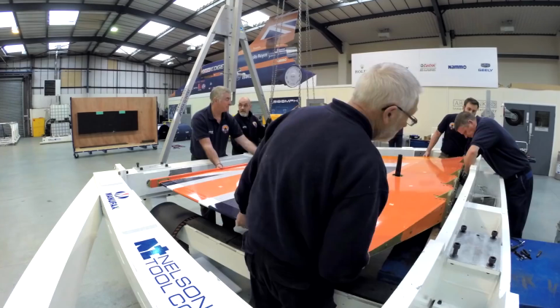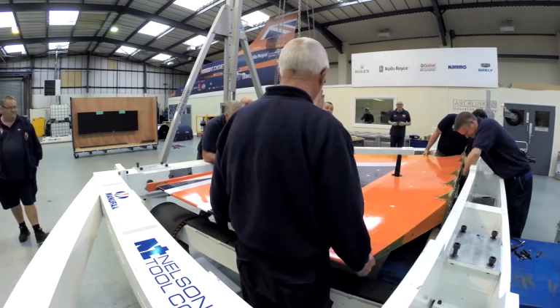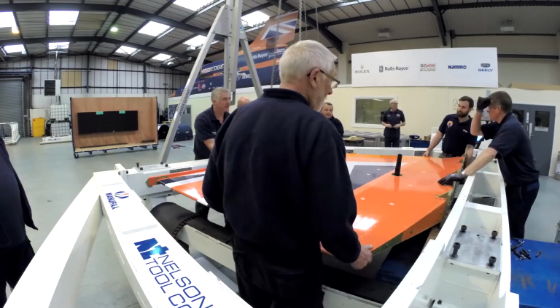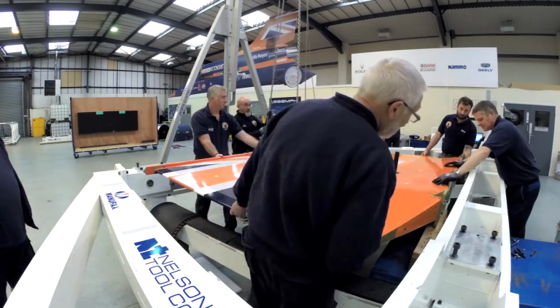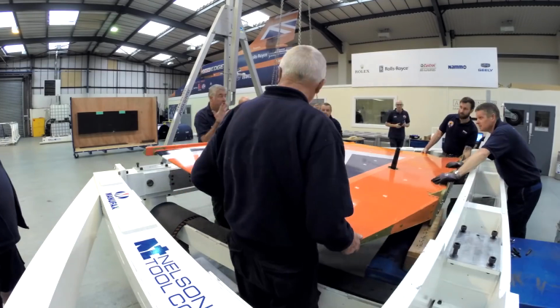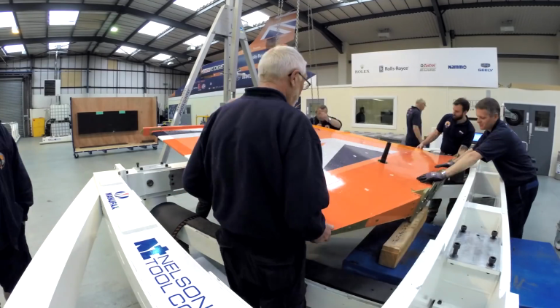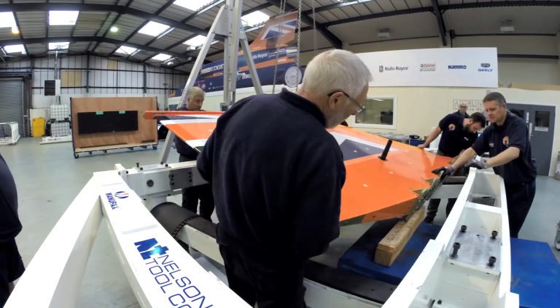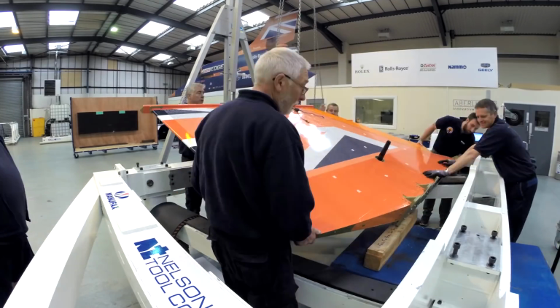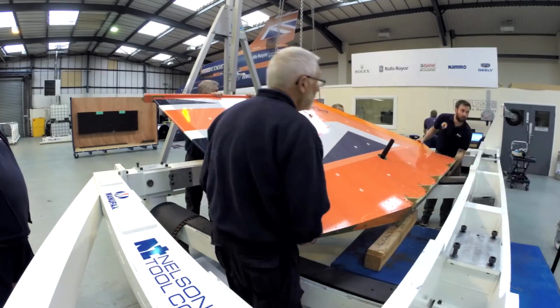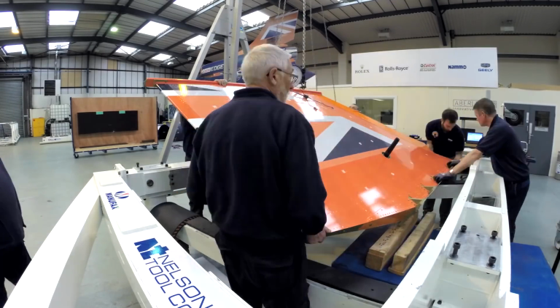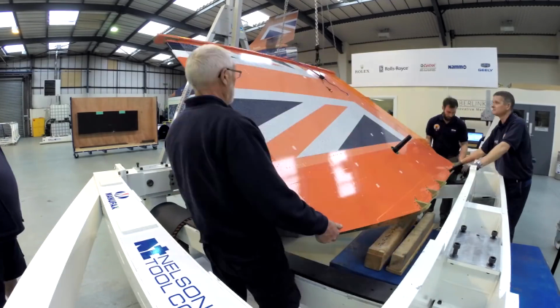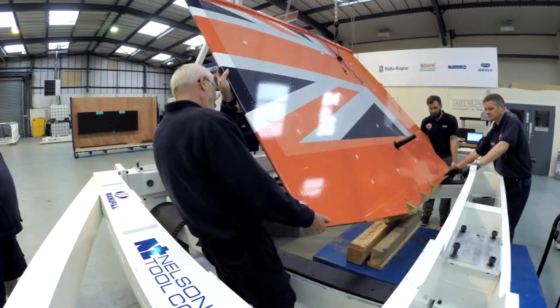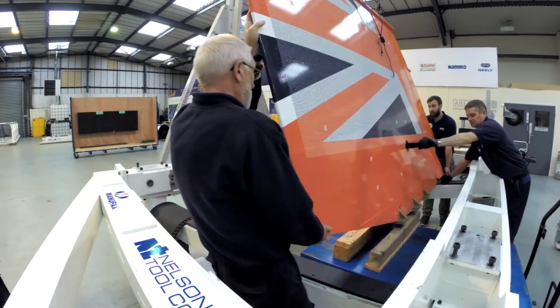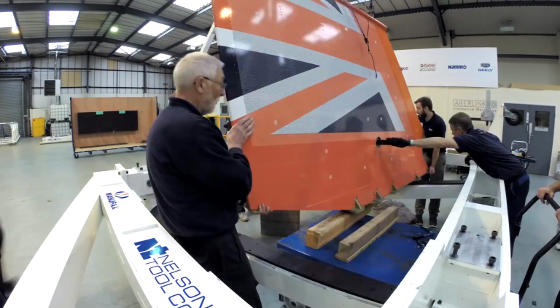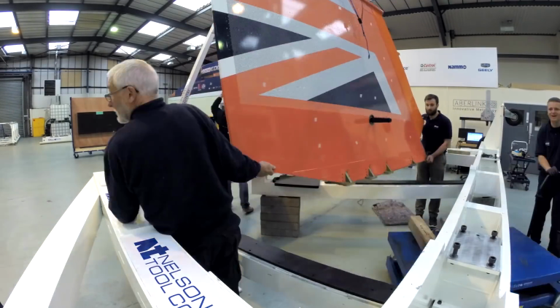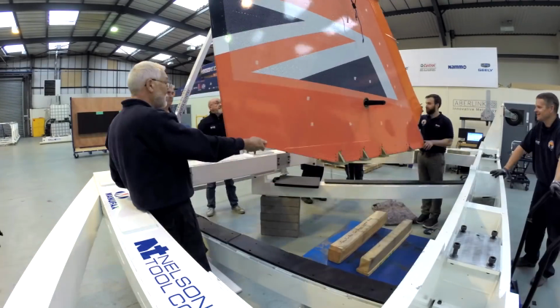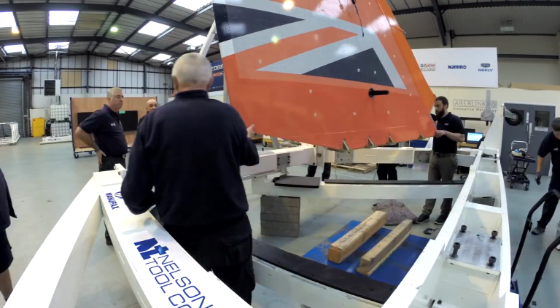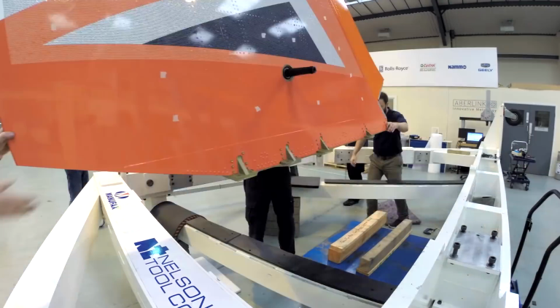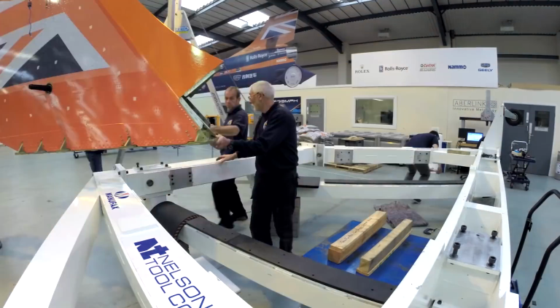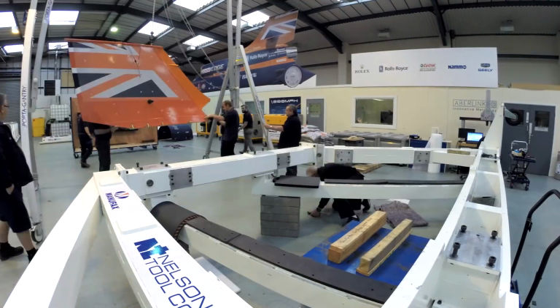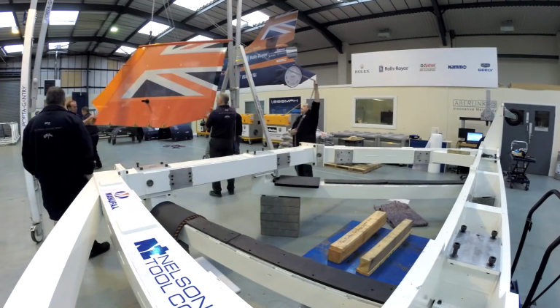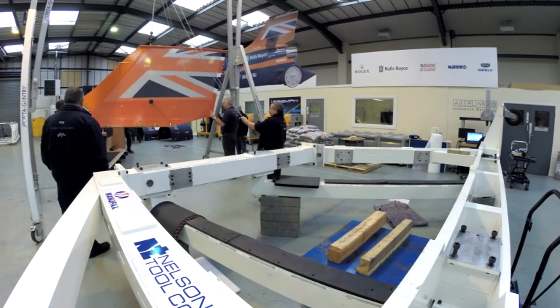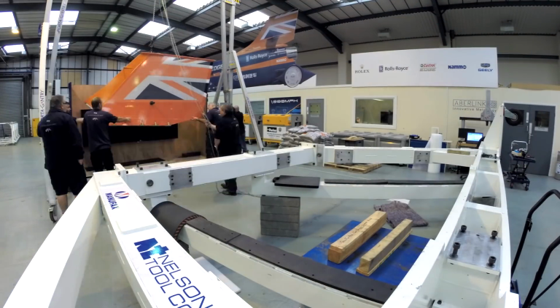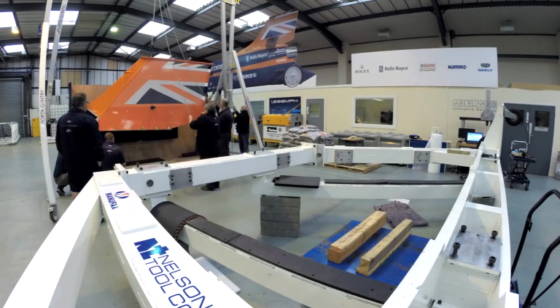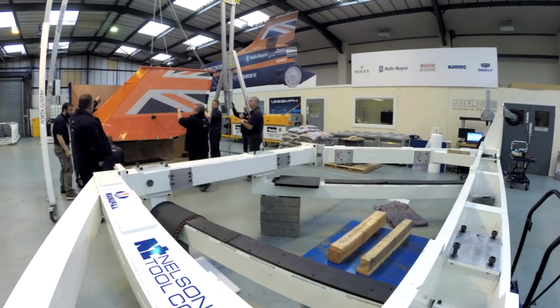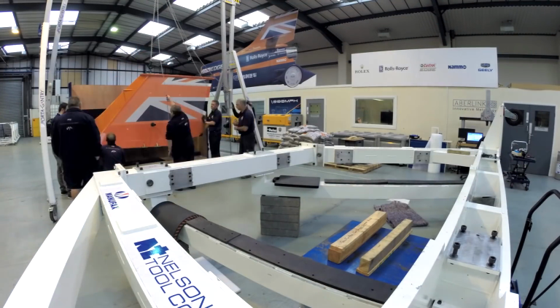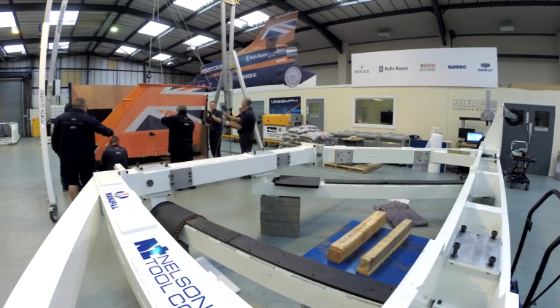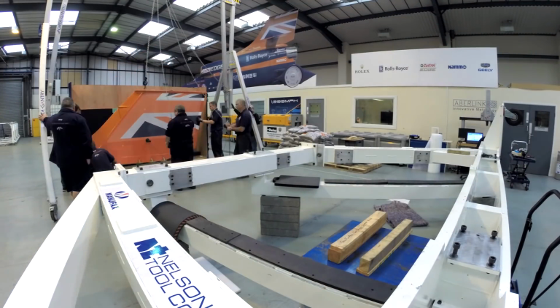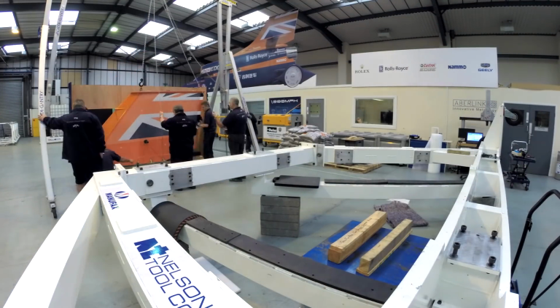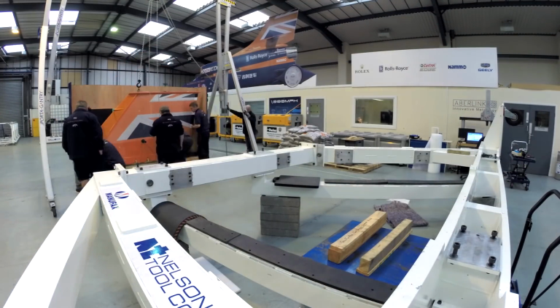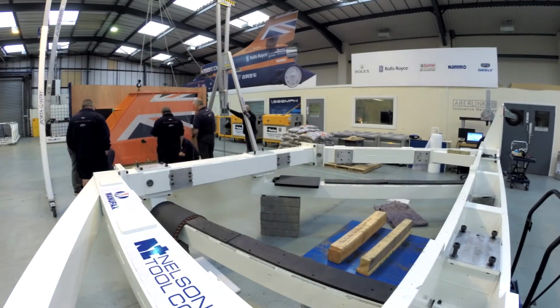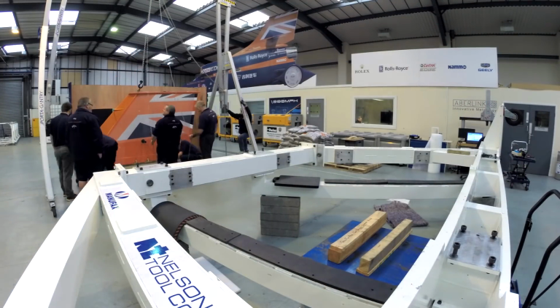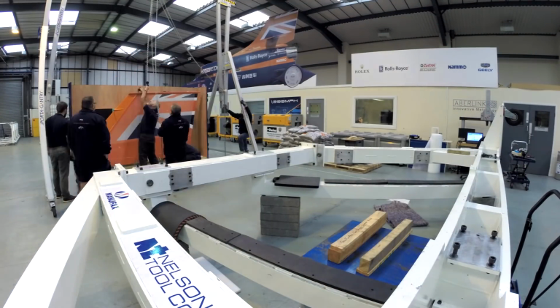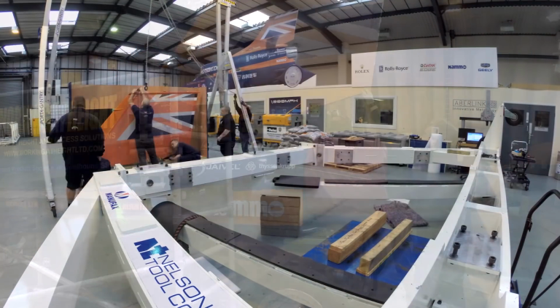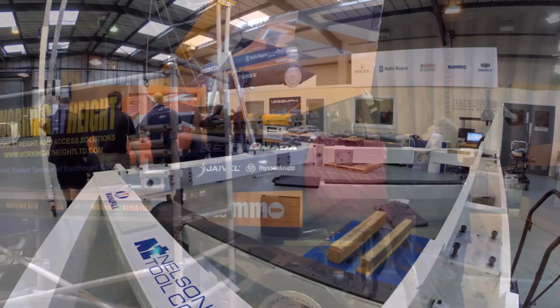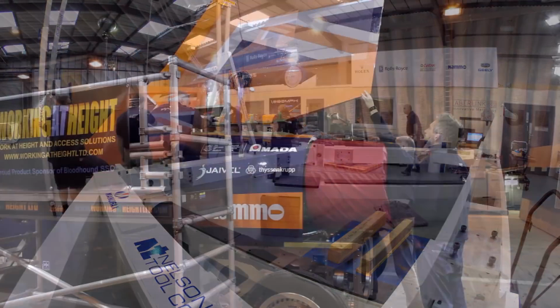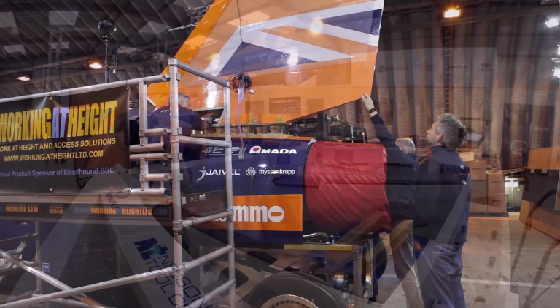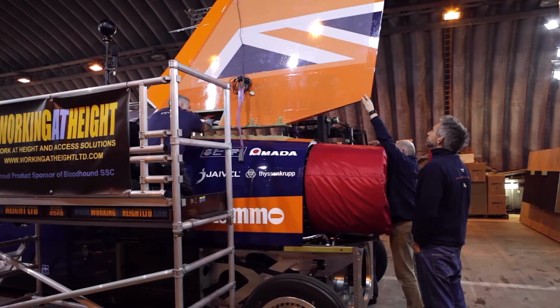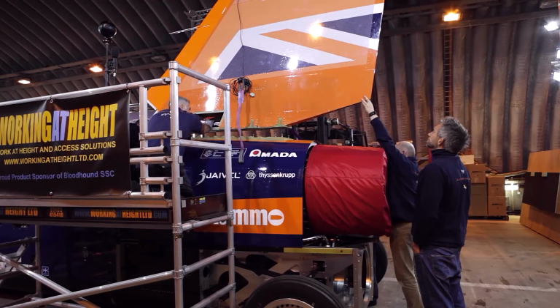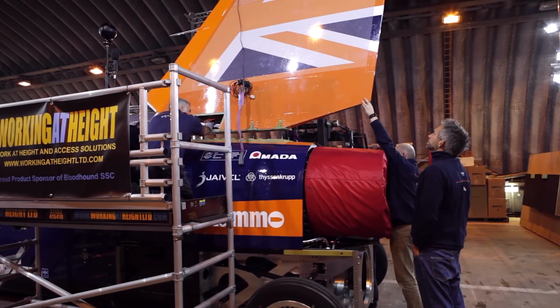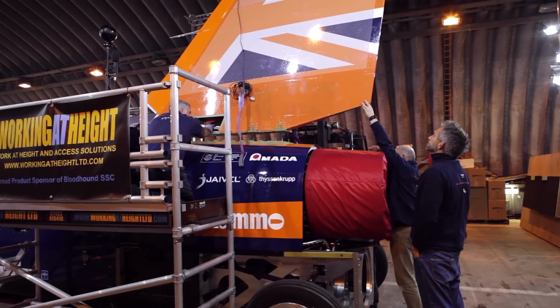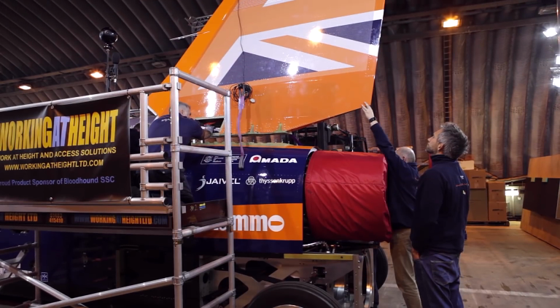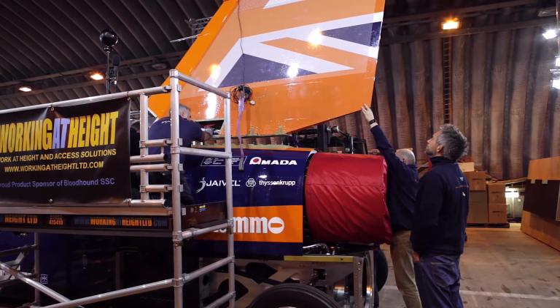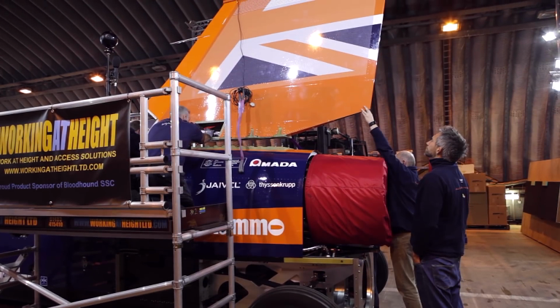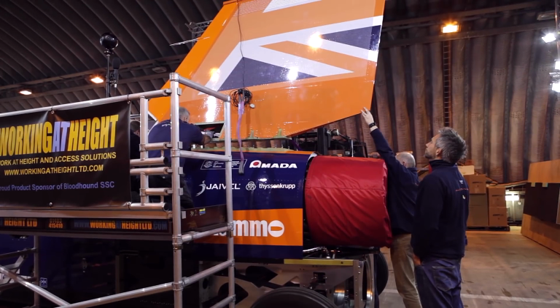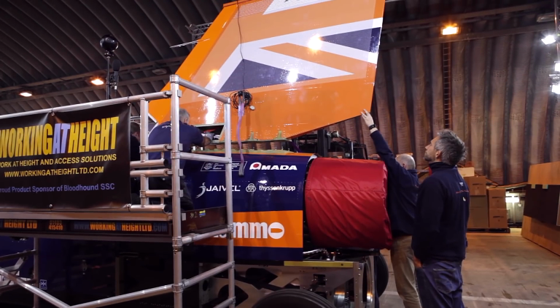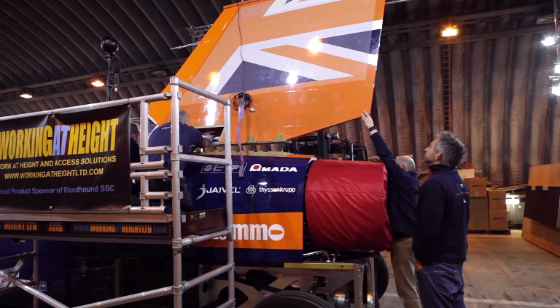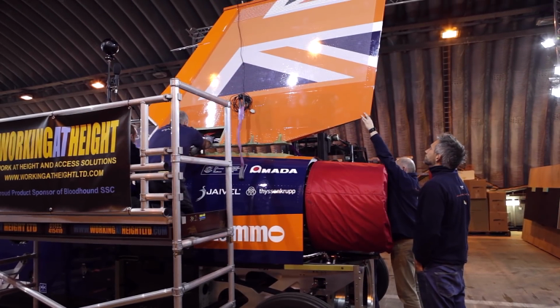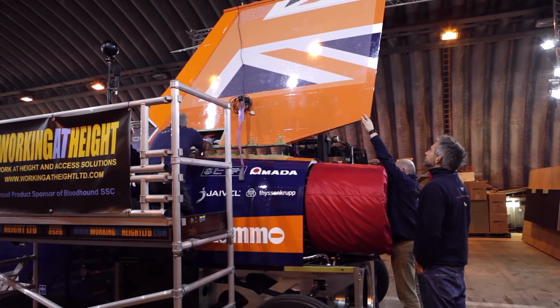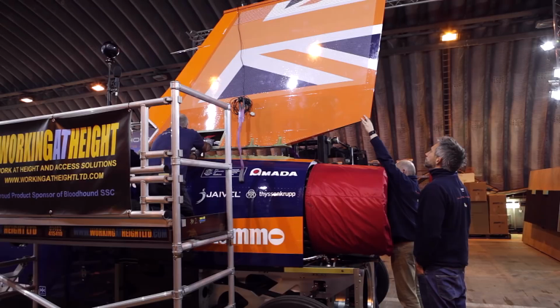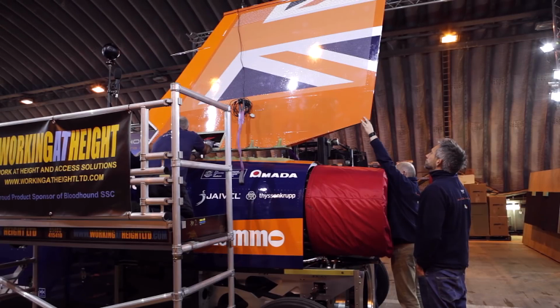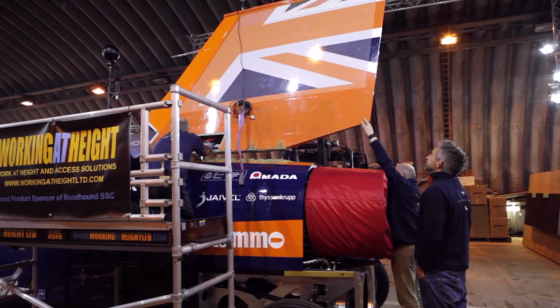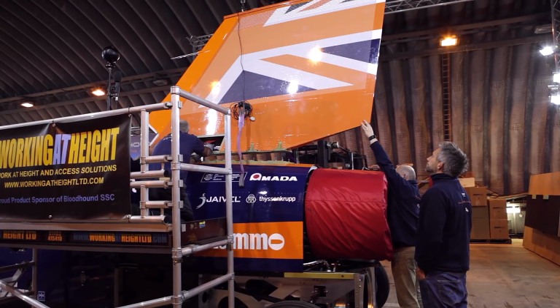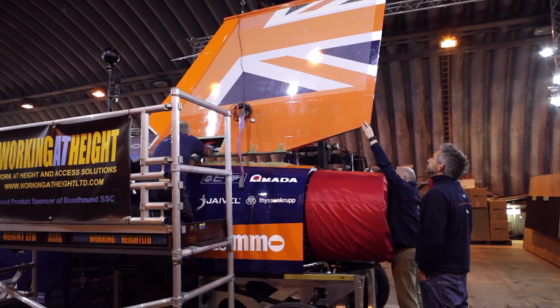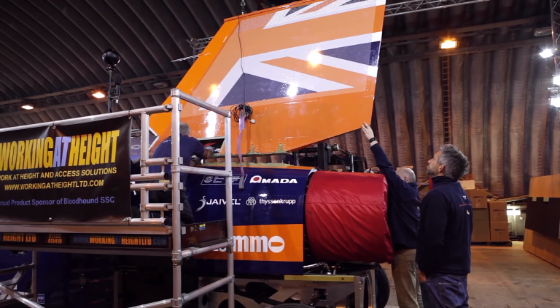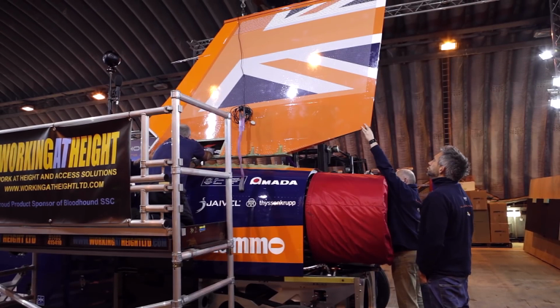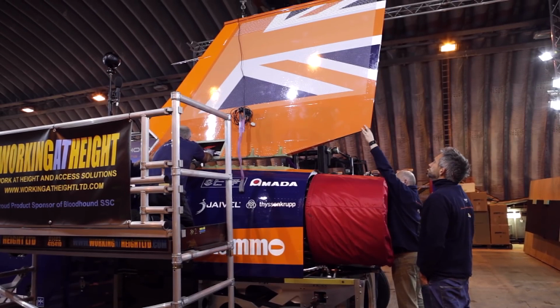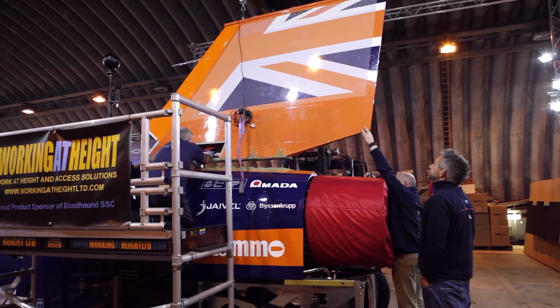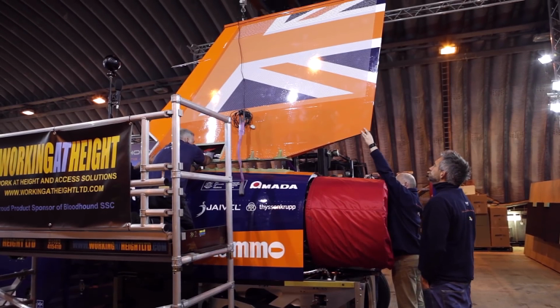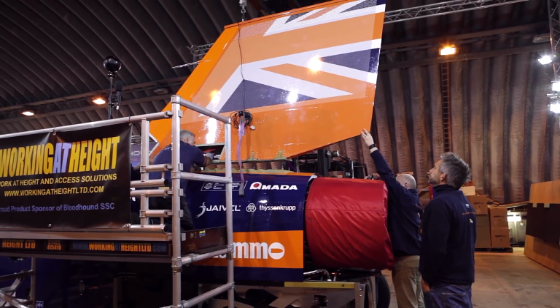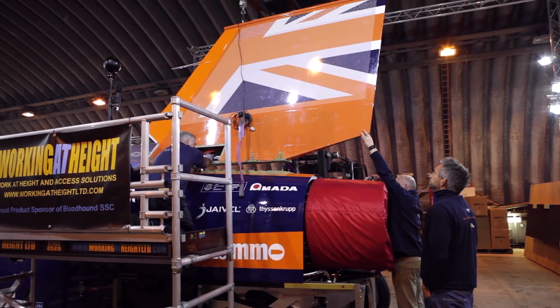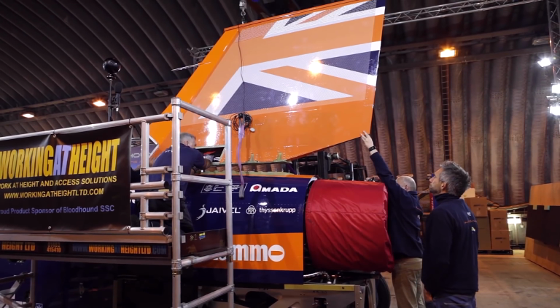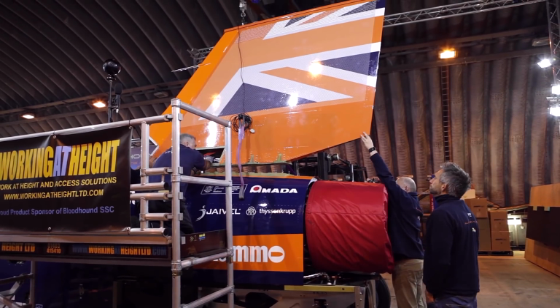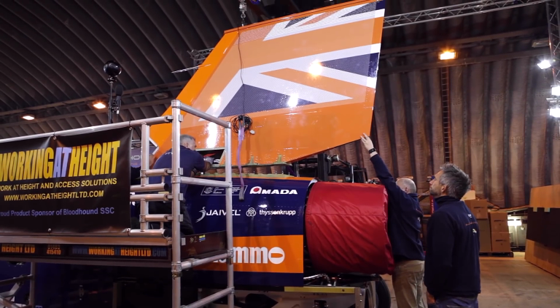With the results closely matching the predicted data, the fin can be whisked off to Newquay where it will run on the car for the first time the next day.